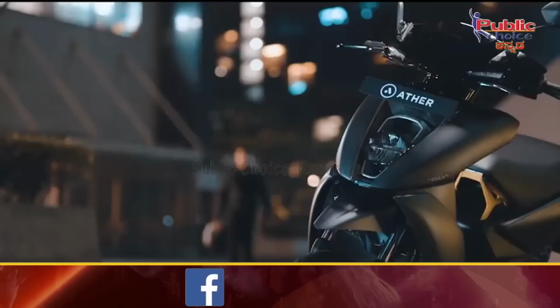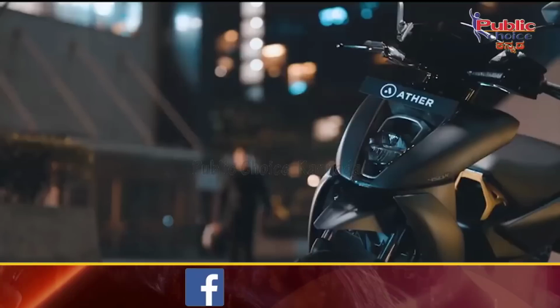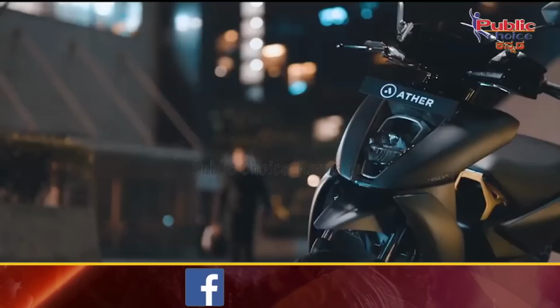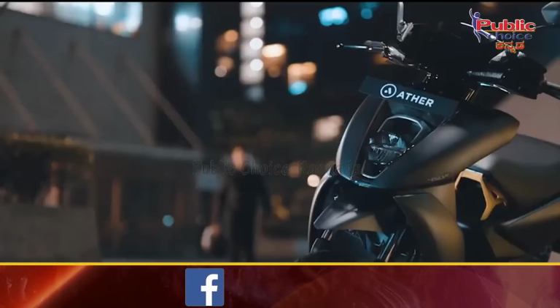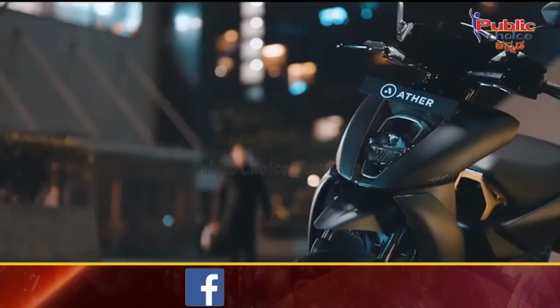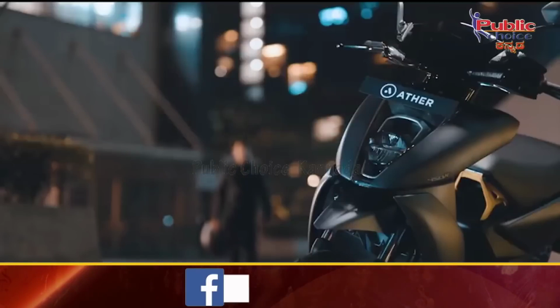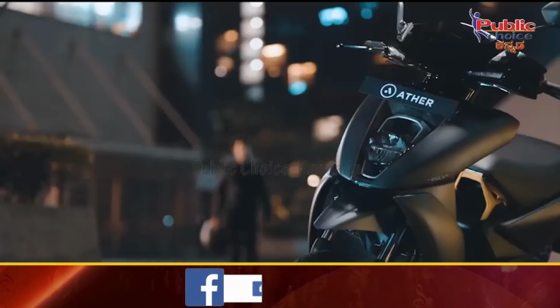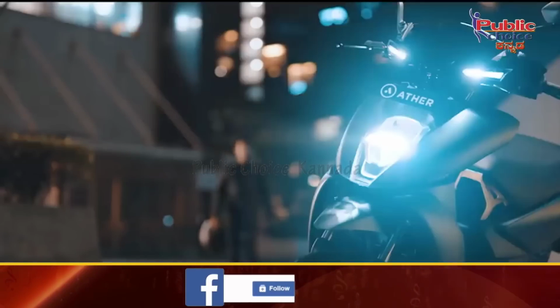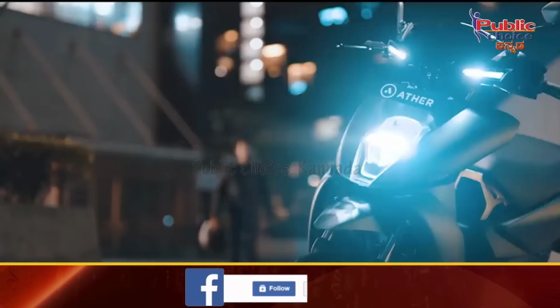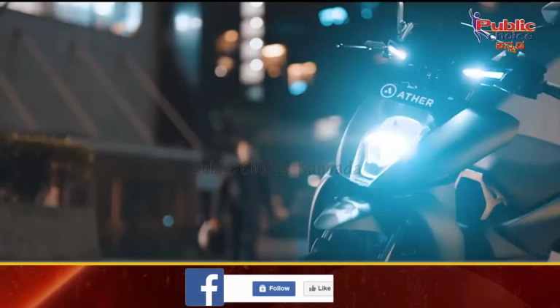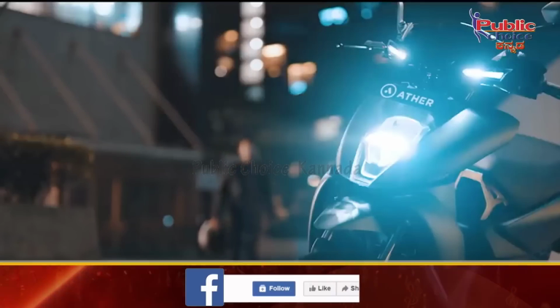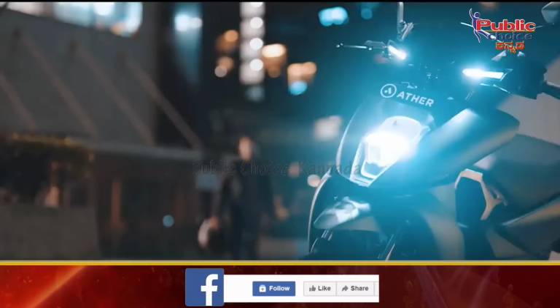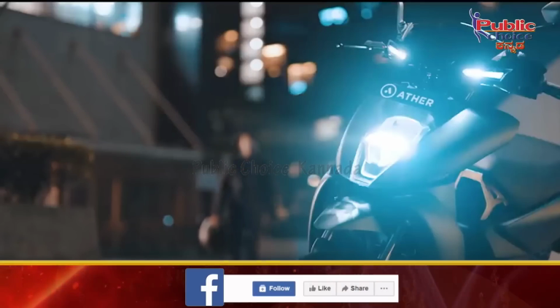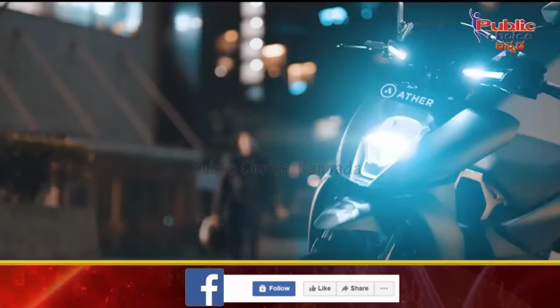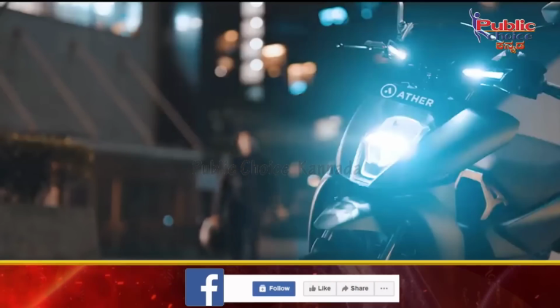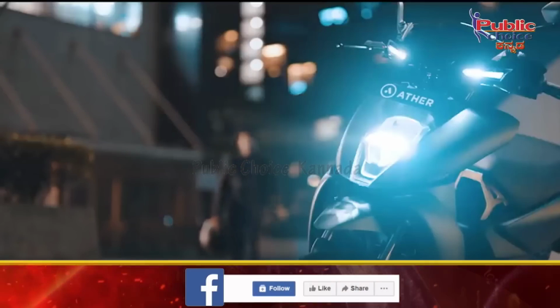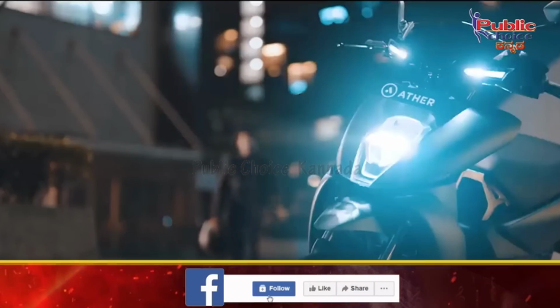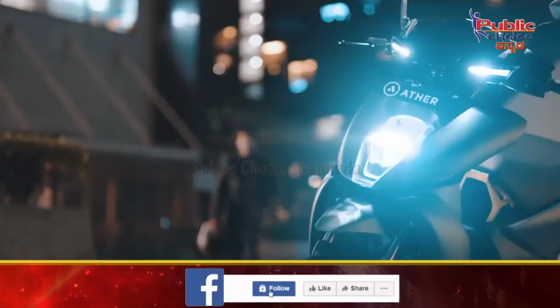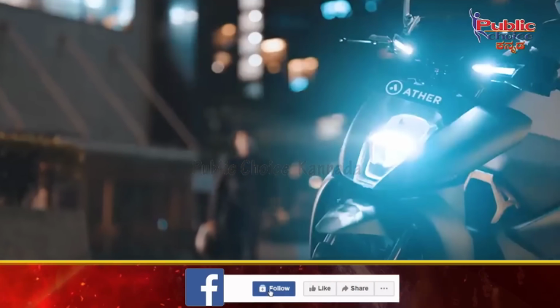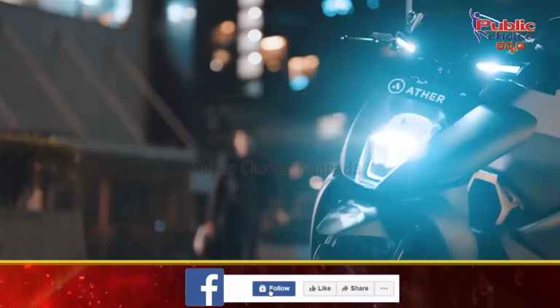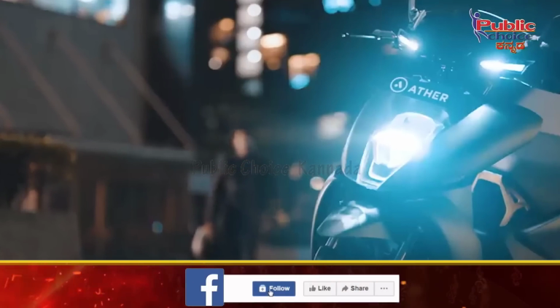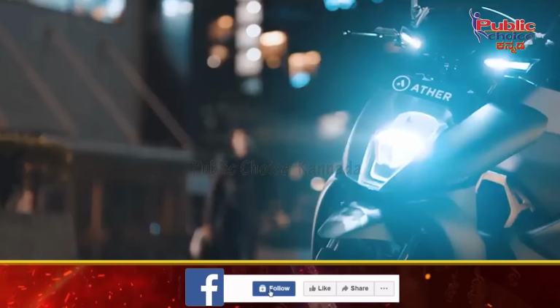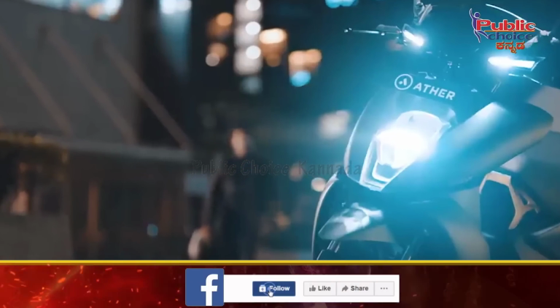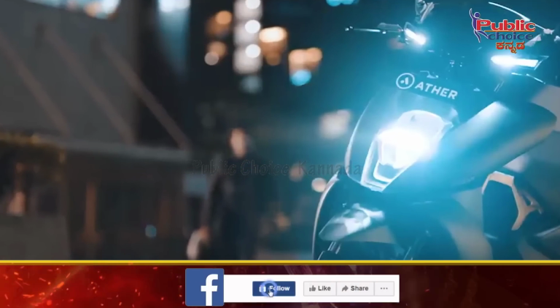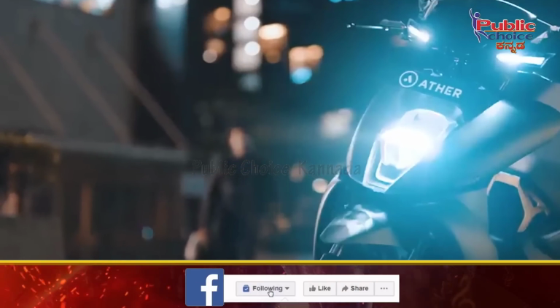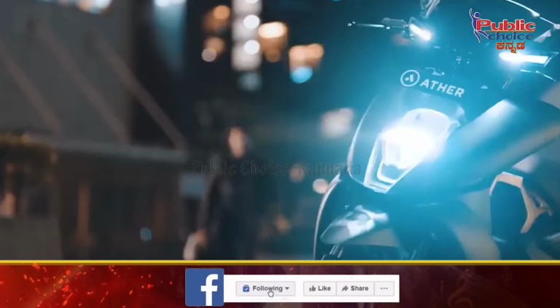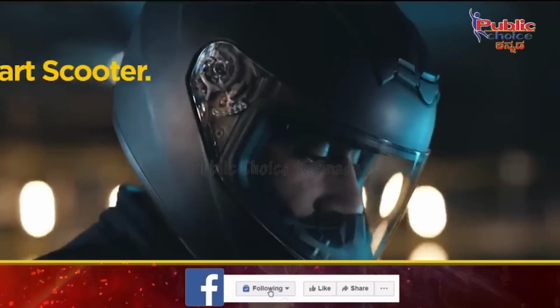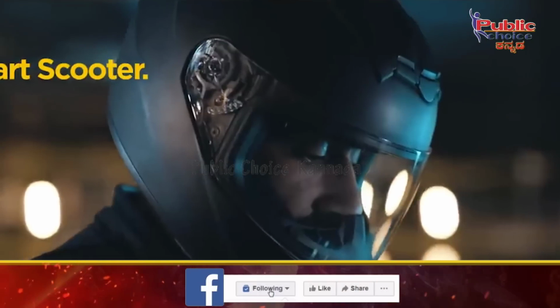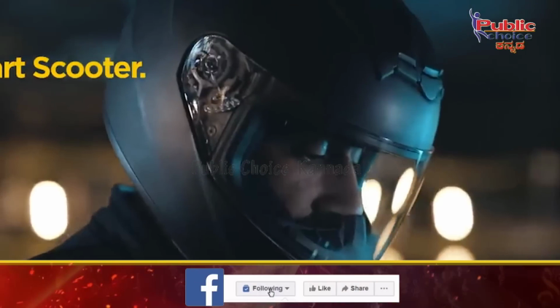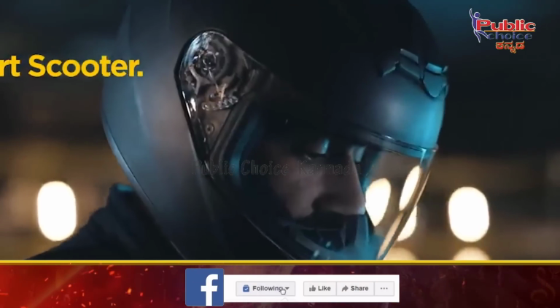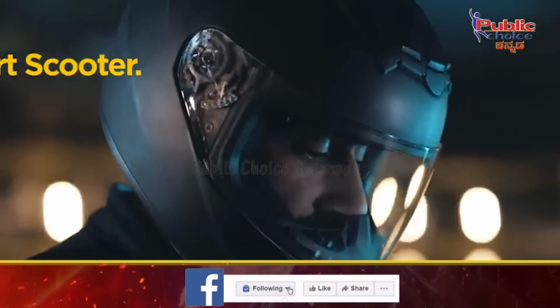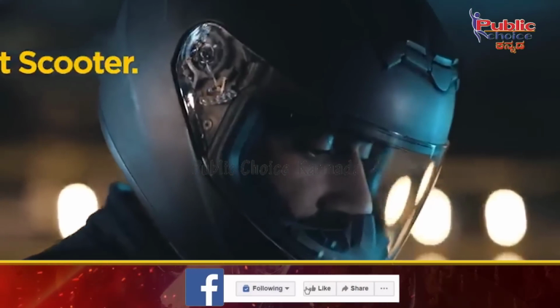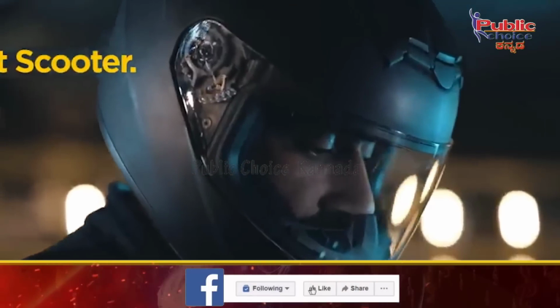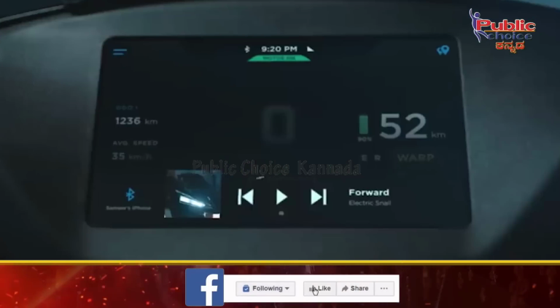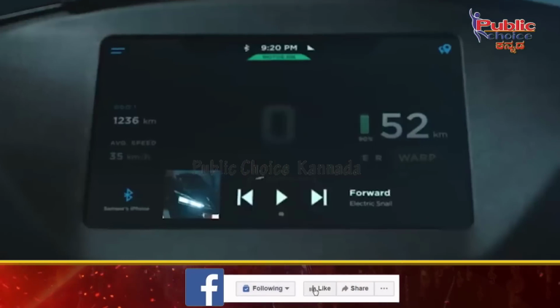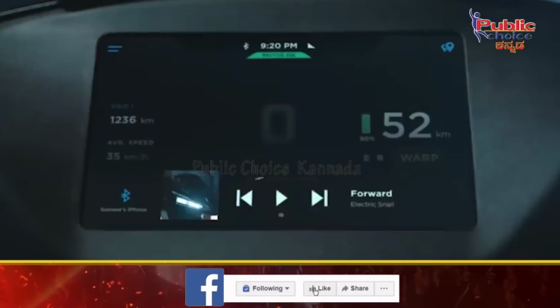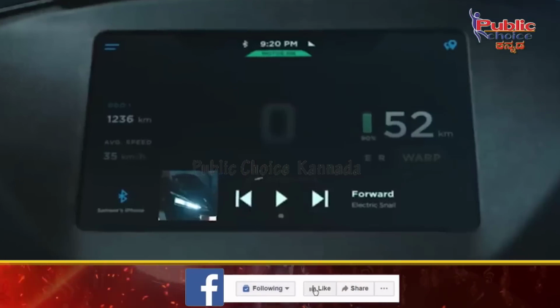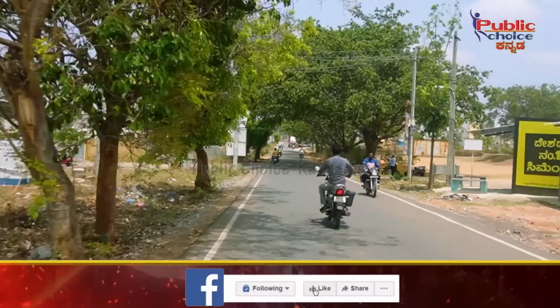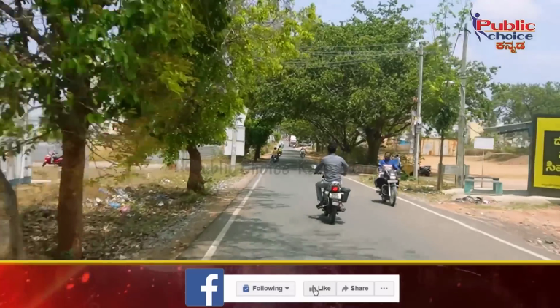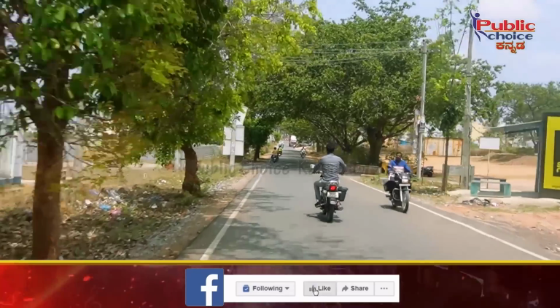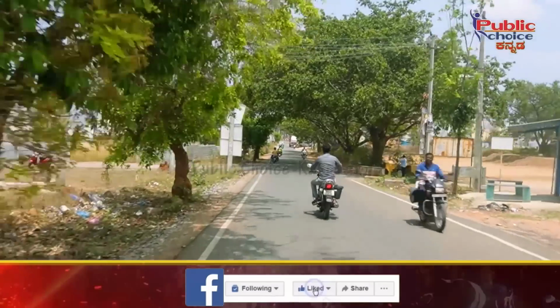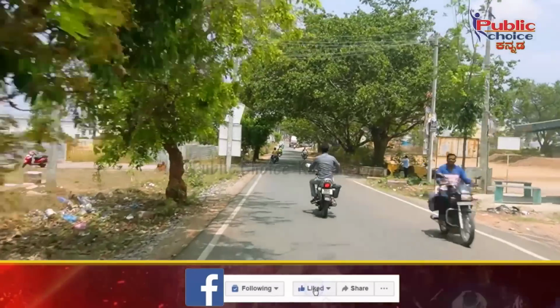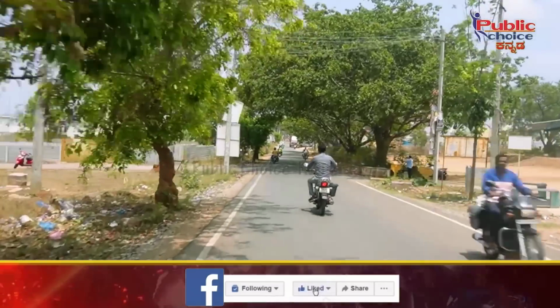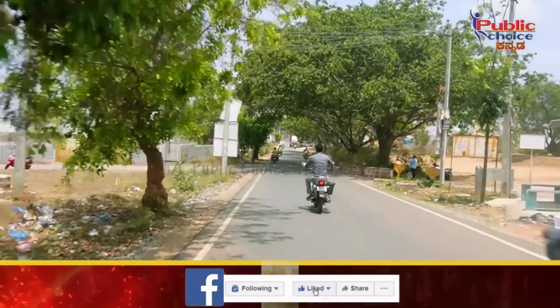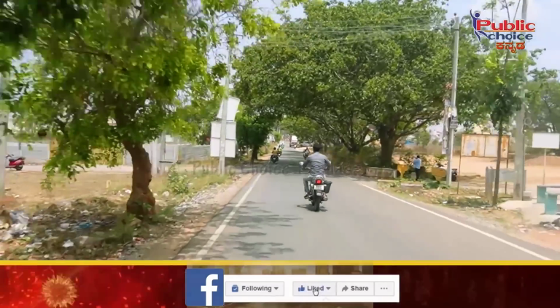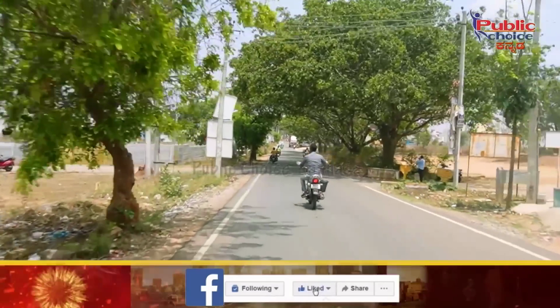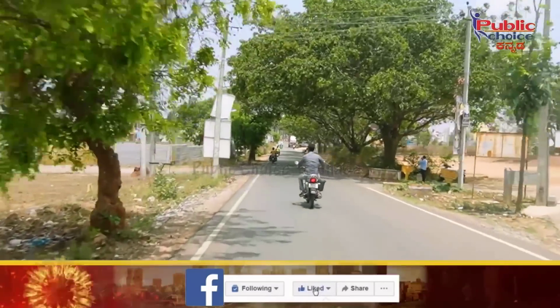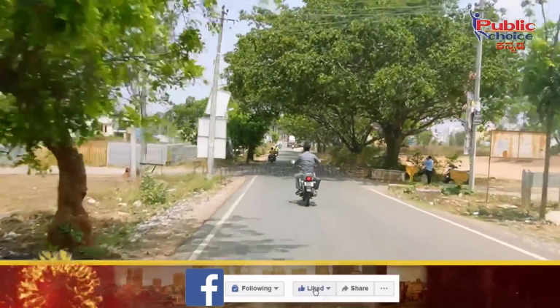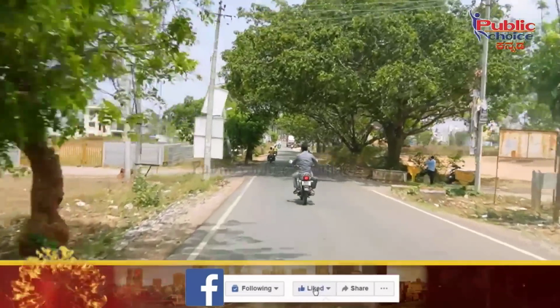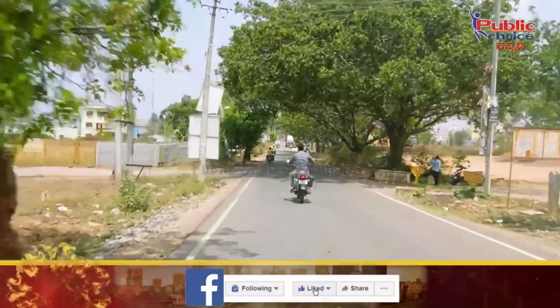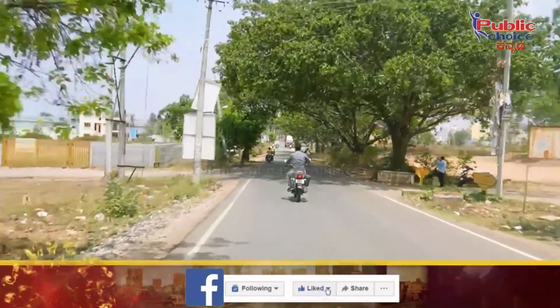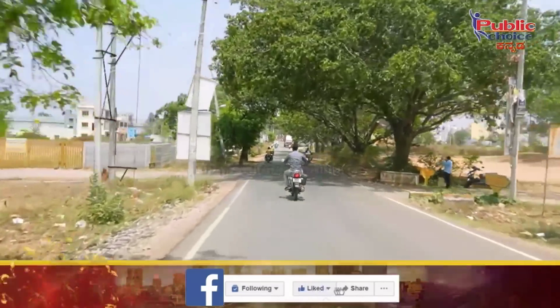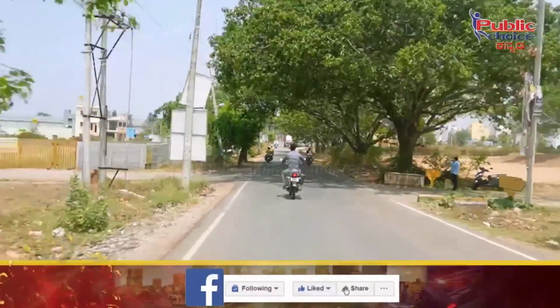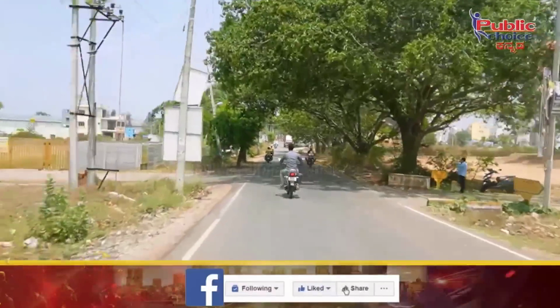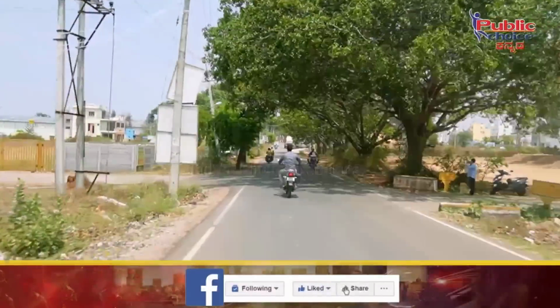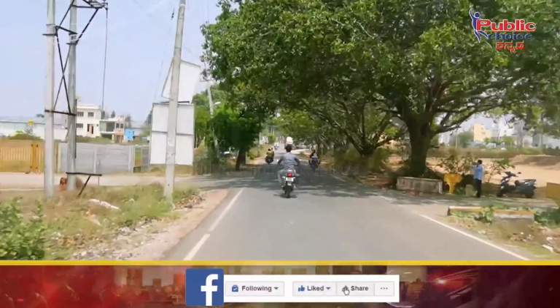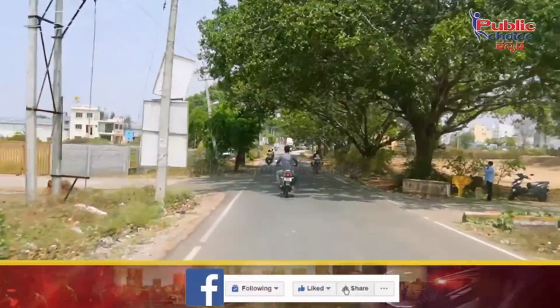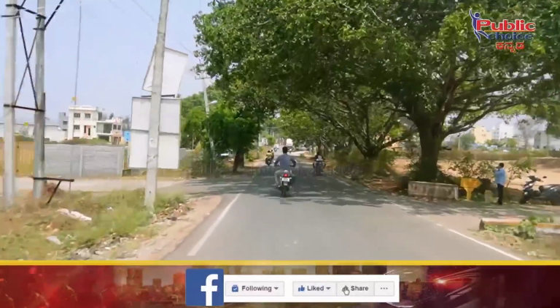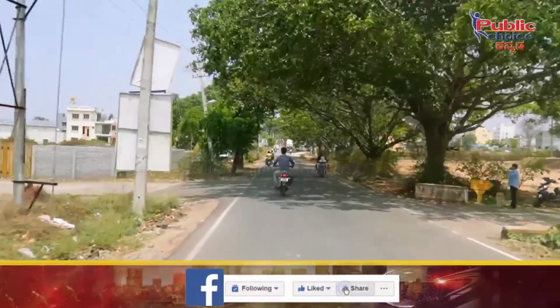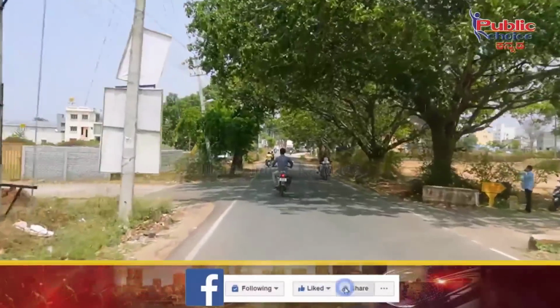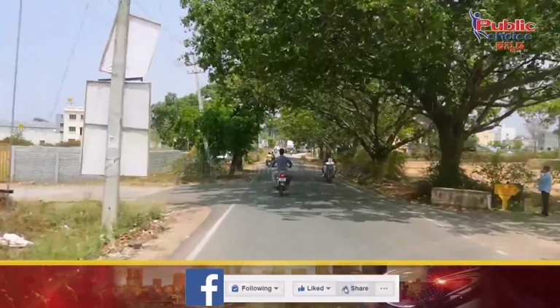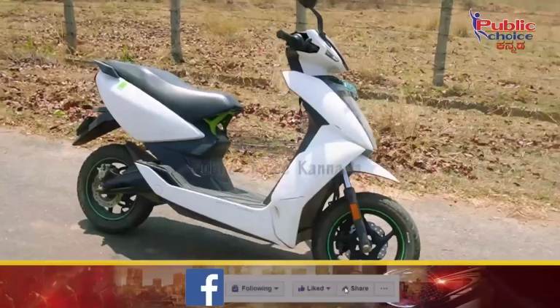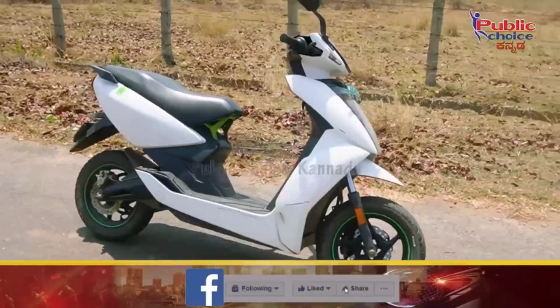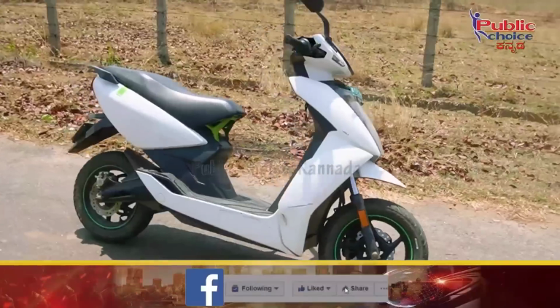Hi! Hello! Namaskaras! How are you? So, in this video, I am going to show you a few updates.